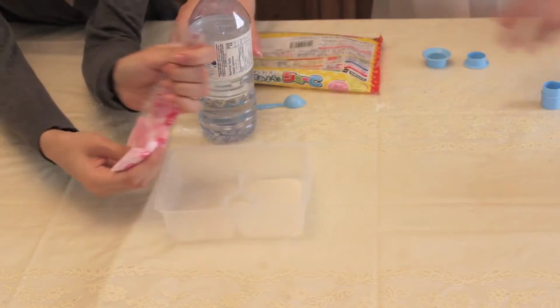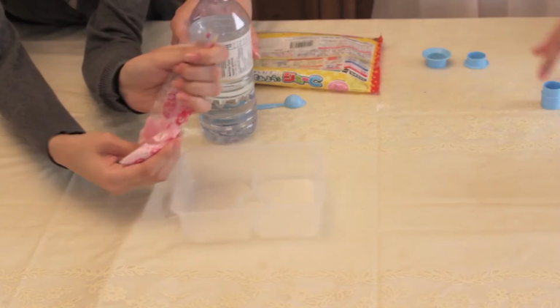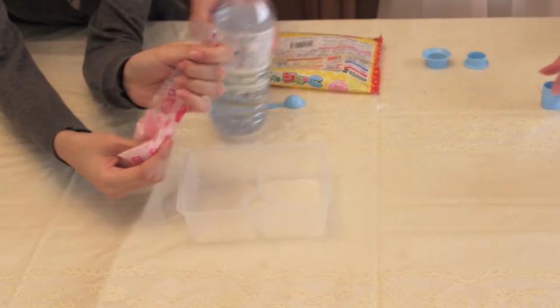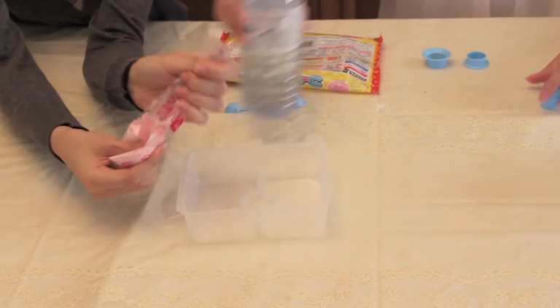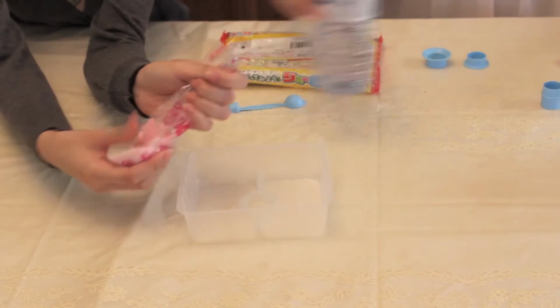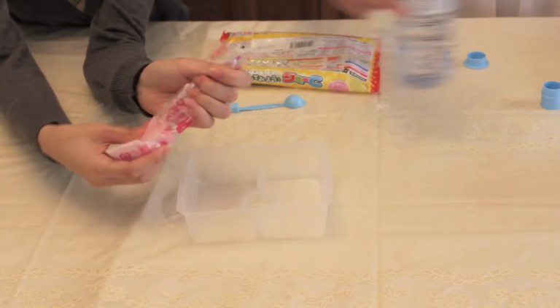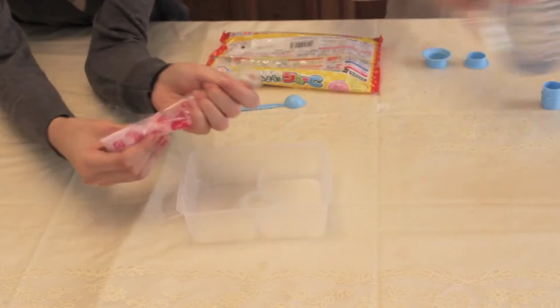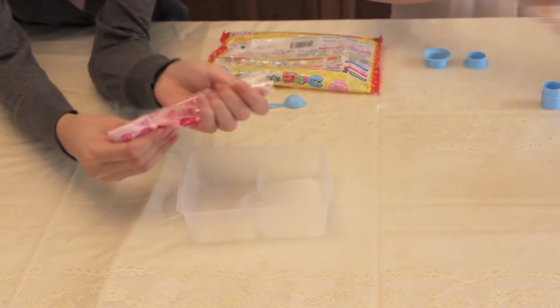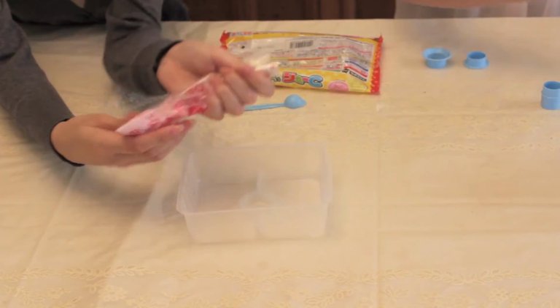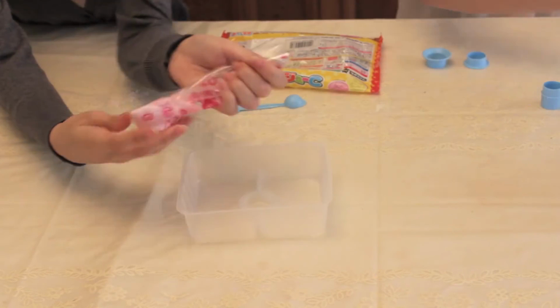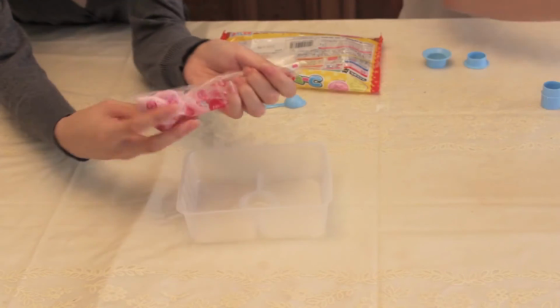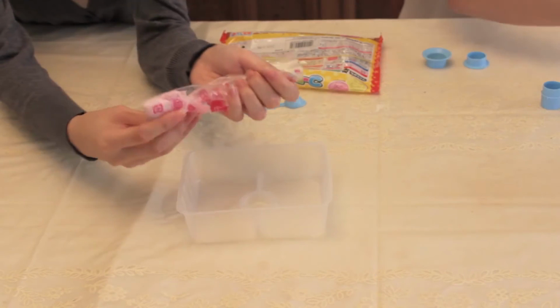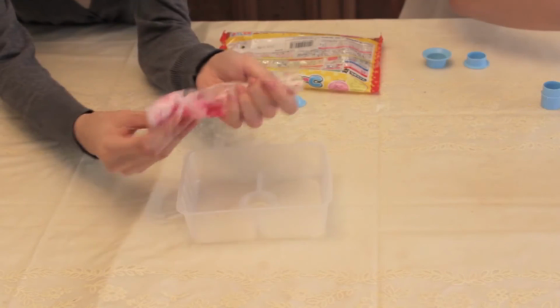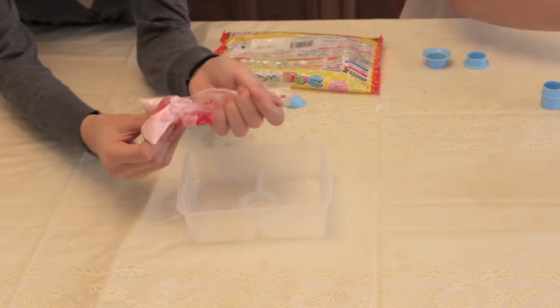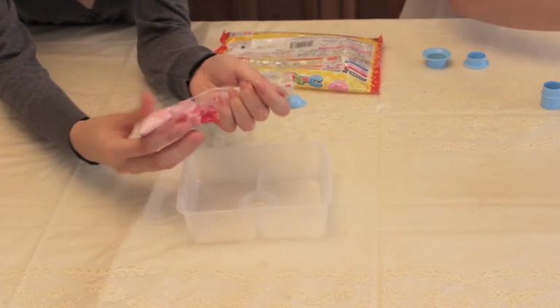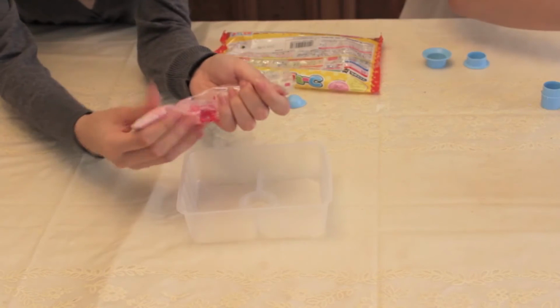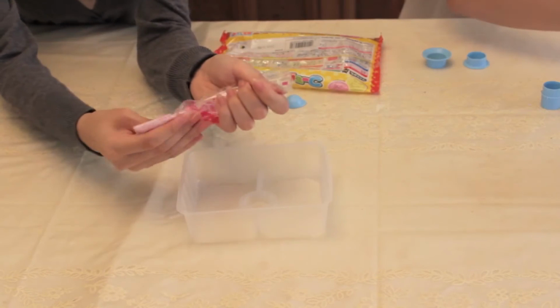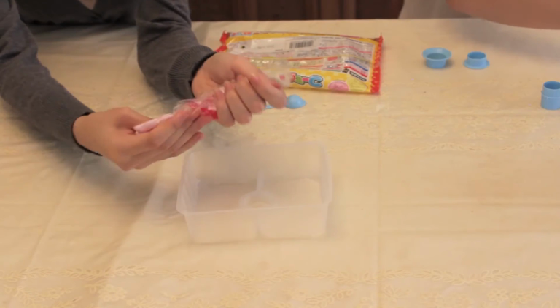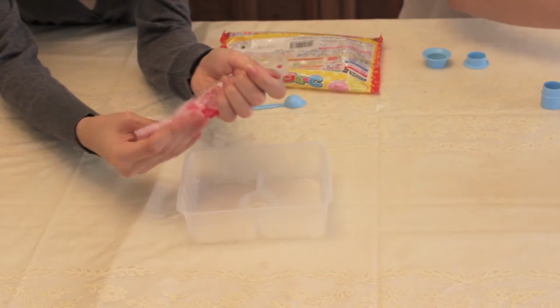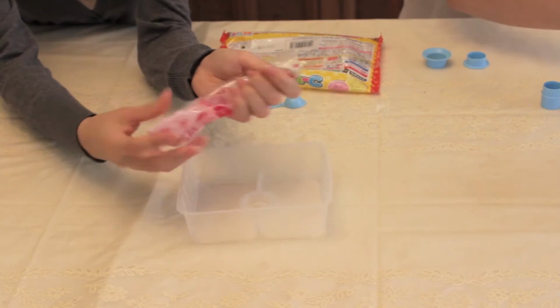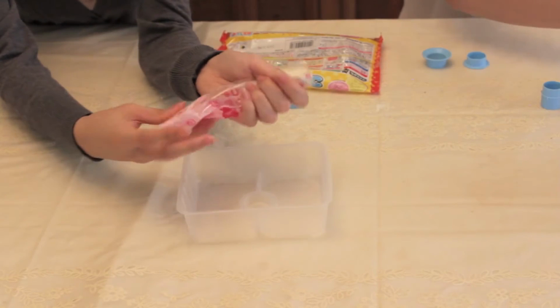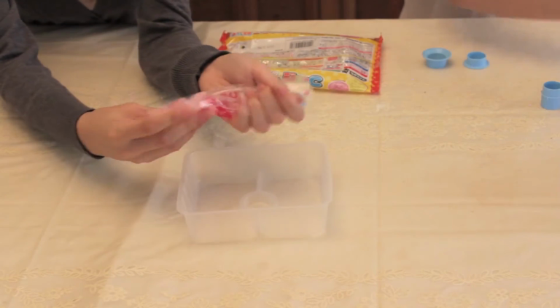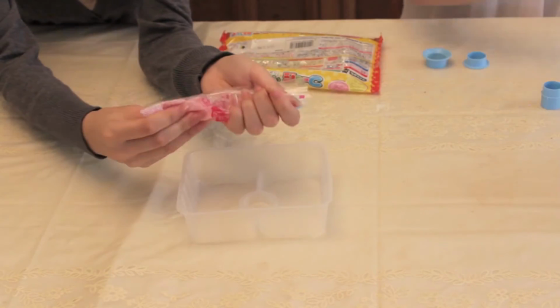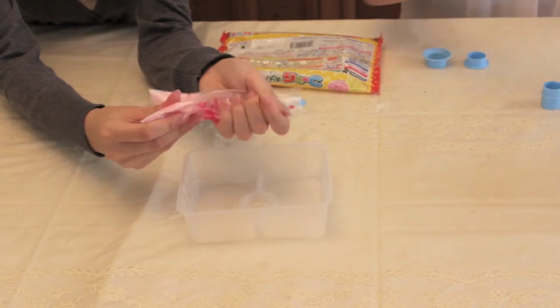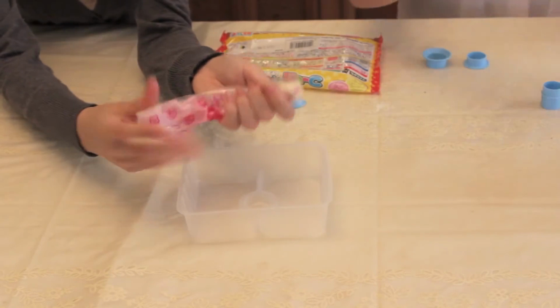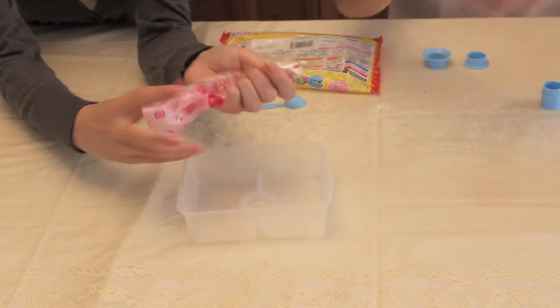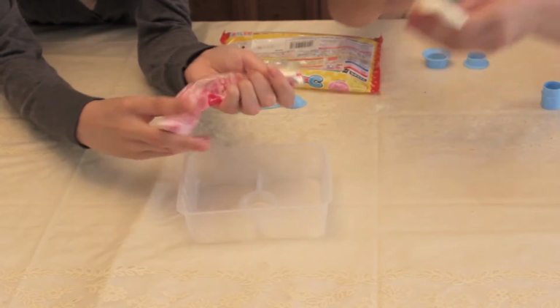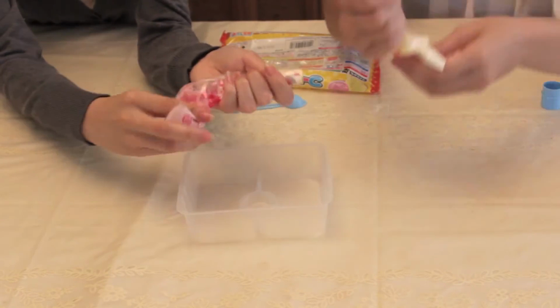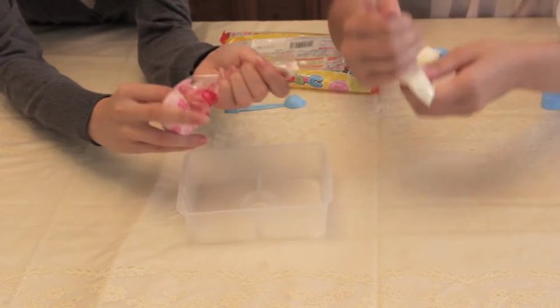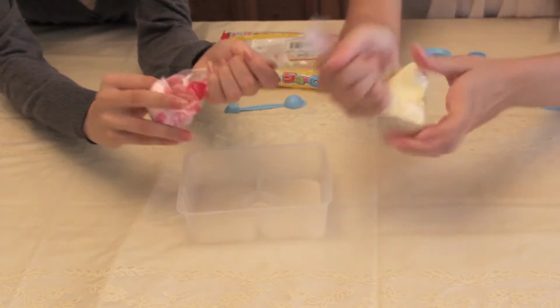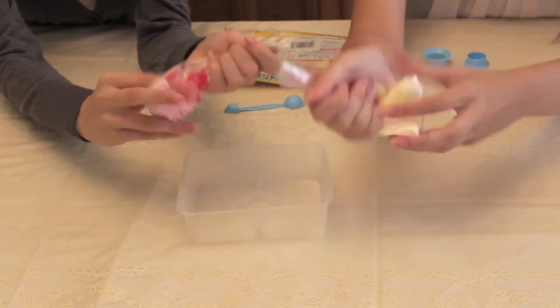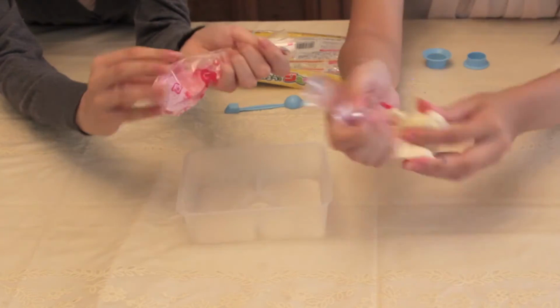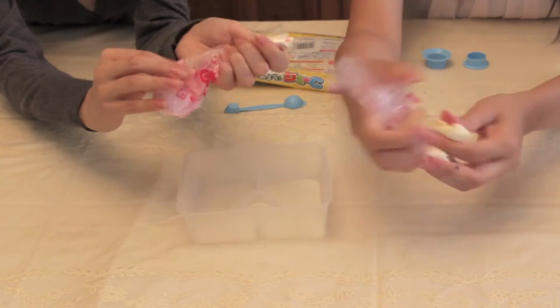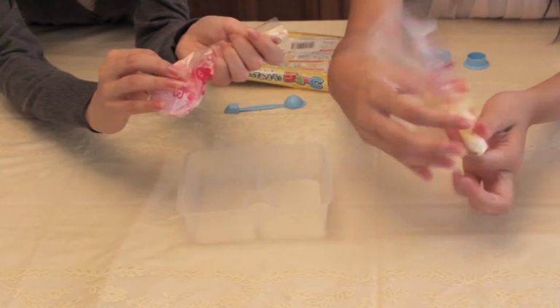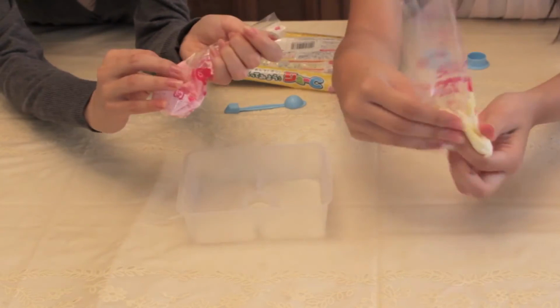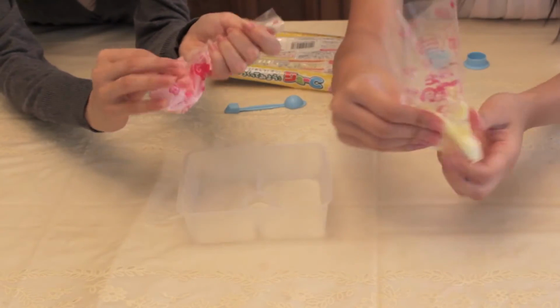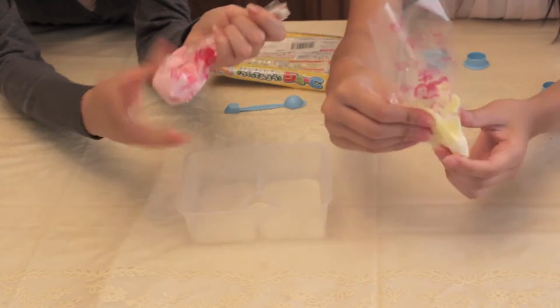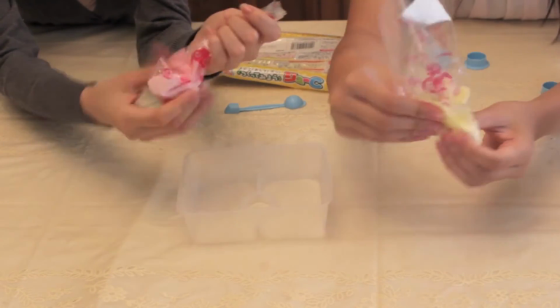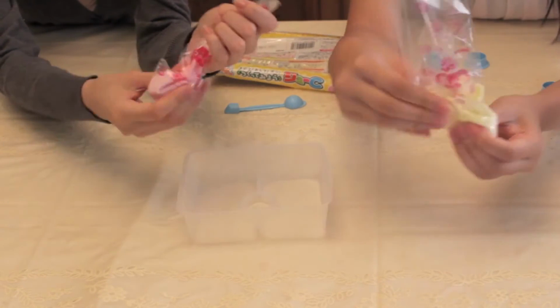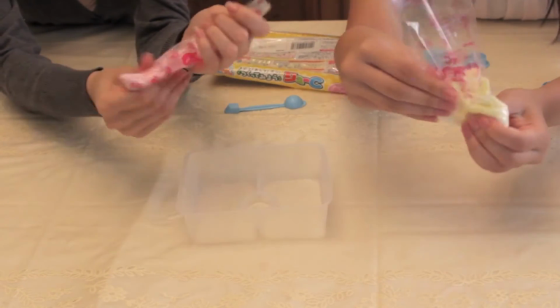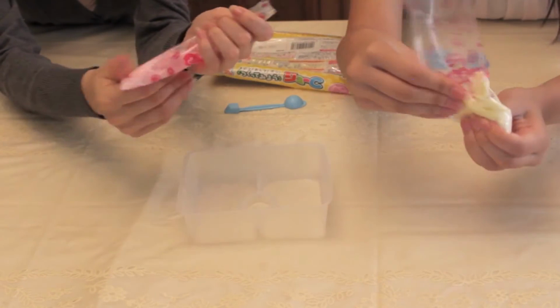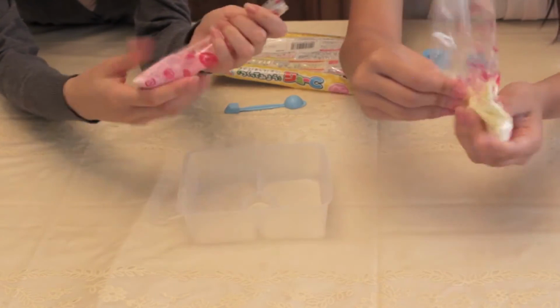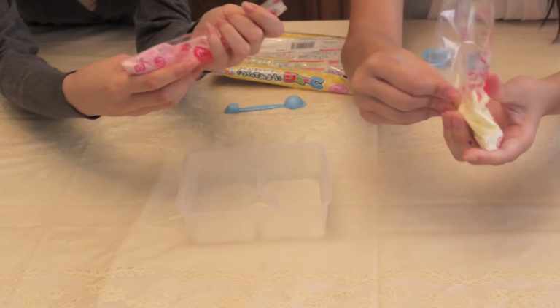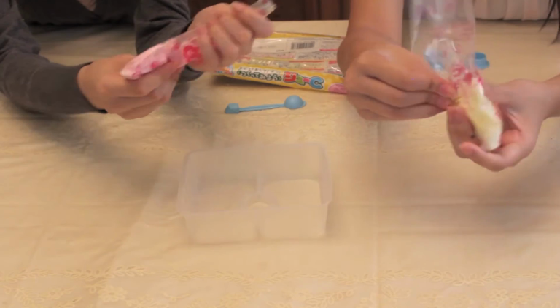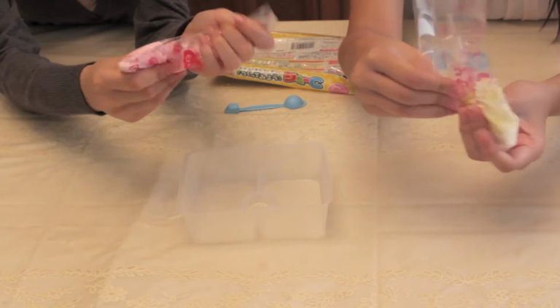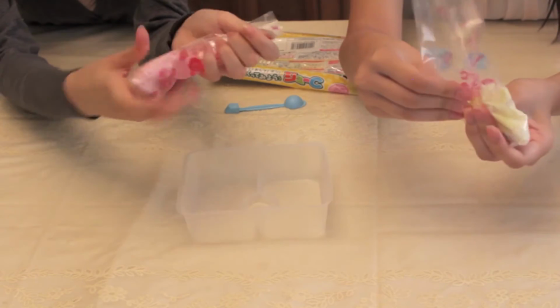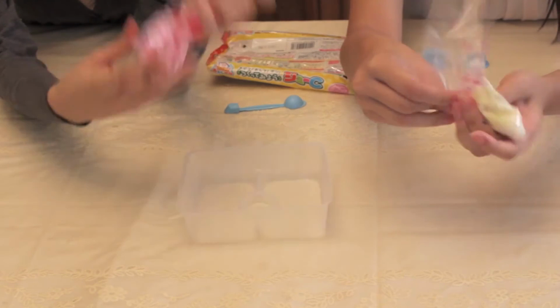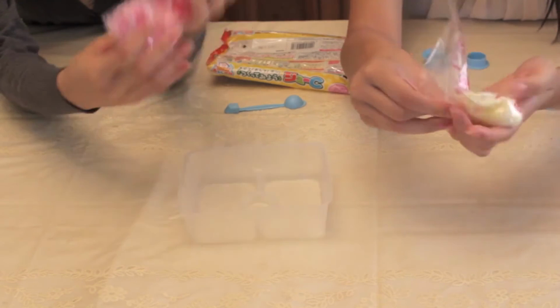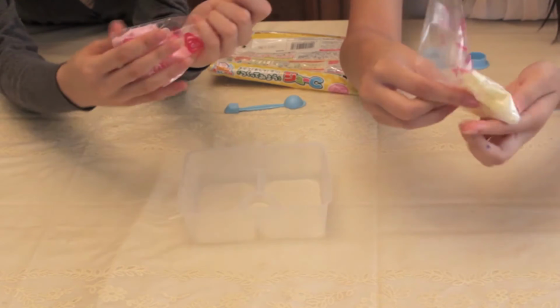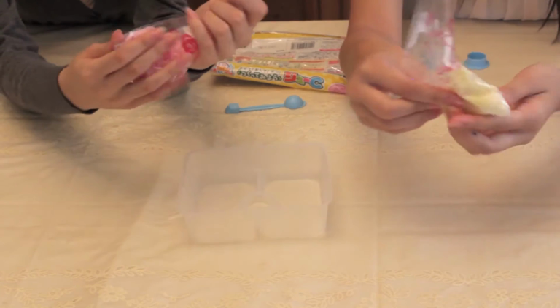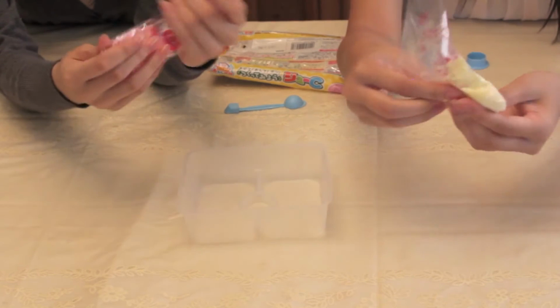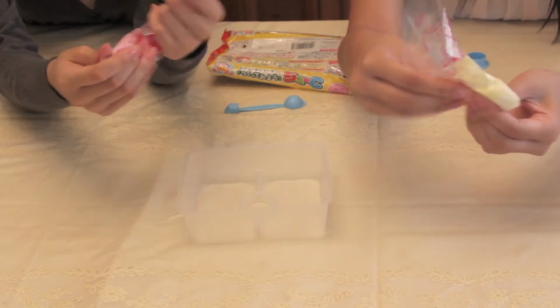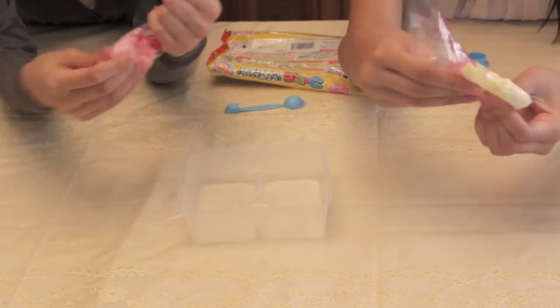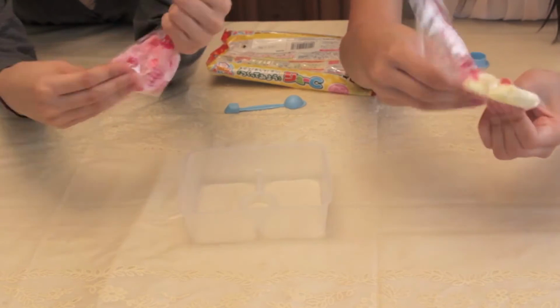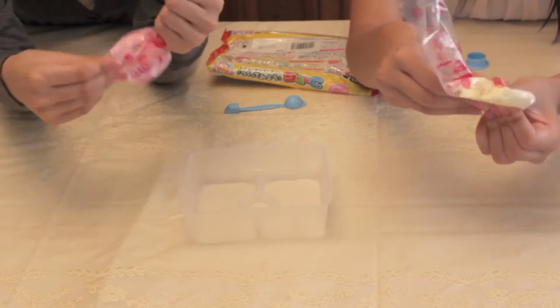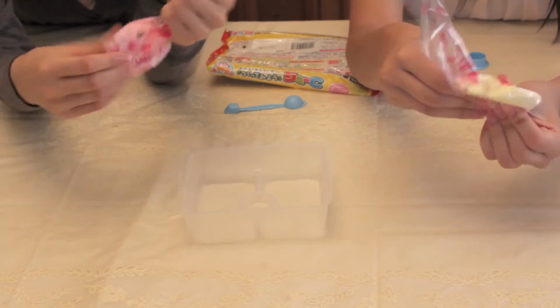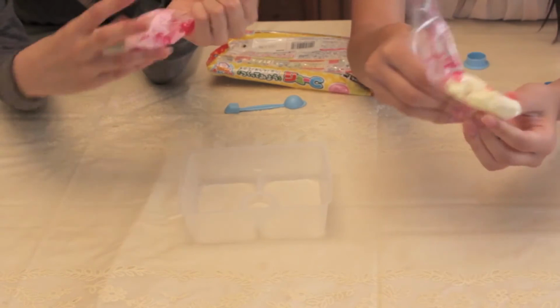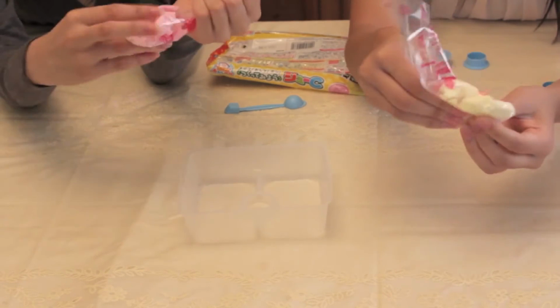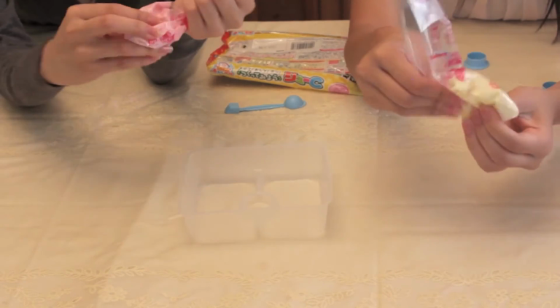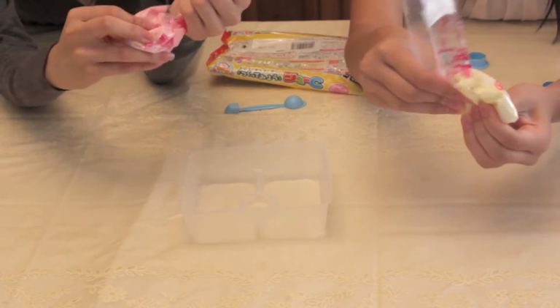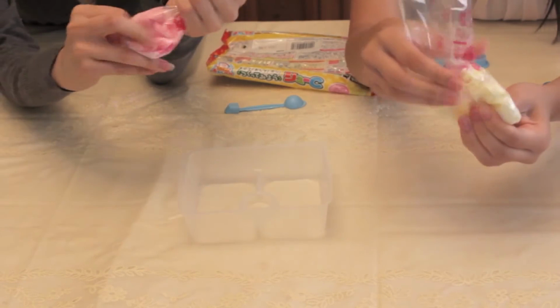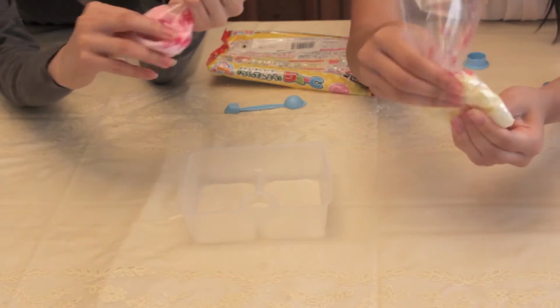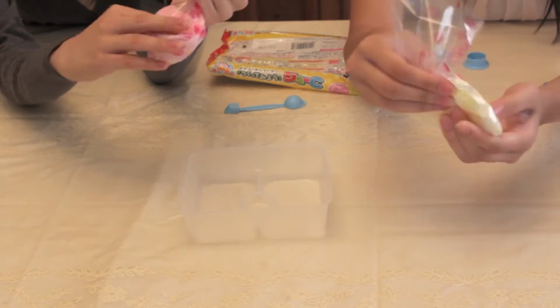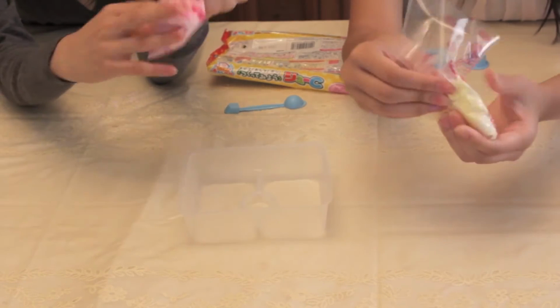So the water's in and we're in this squishy kind of mode. But some of them are like melting into a liquid, and the other ones are just kind of doing nothing.